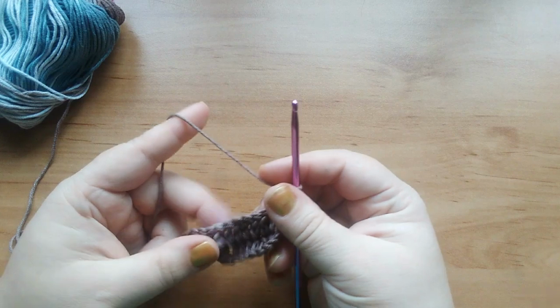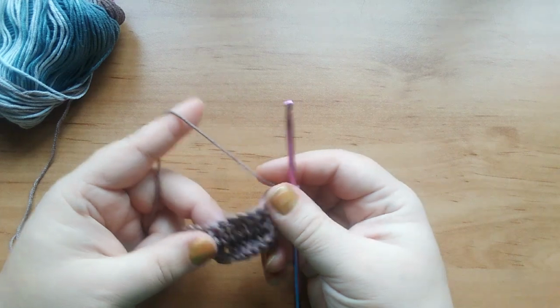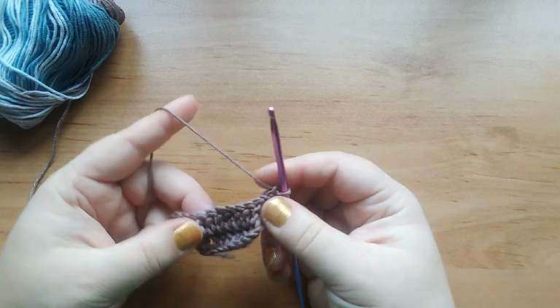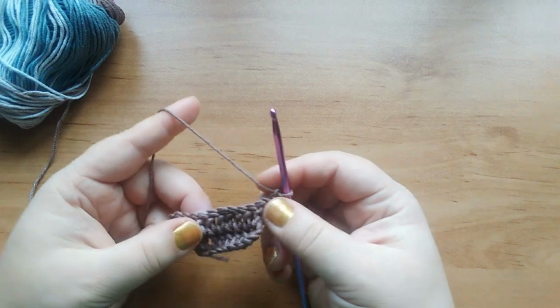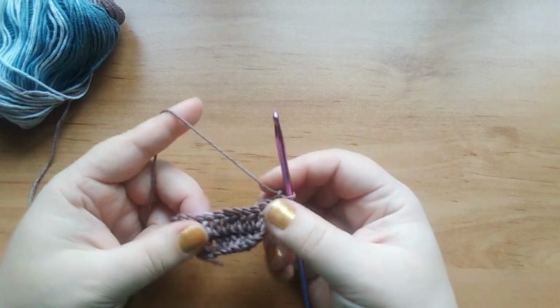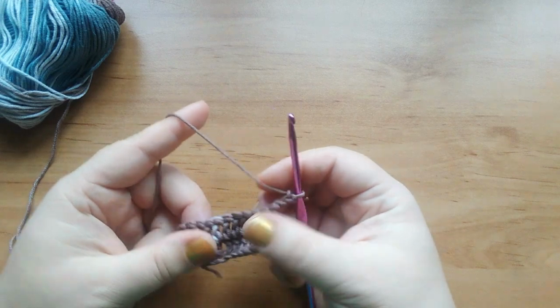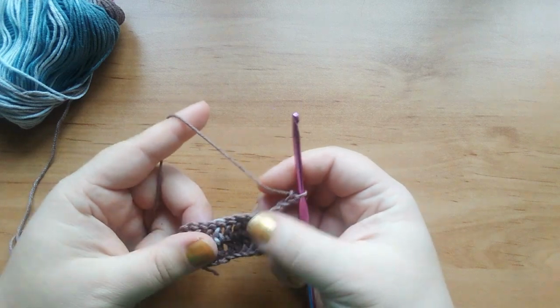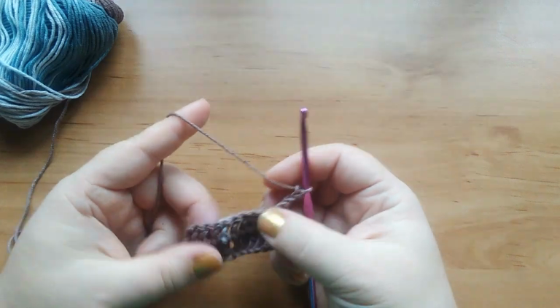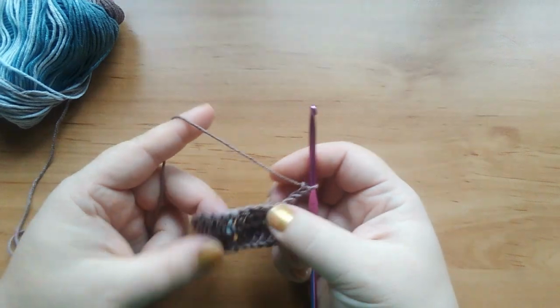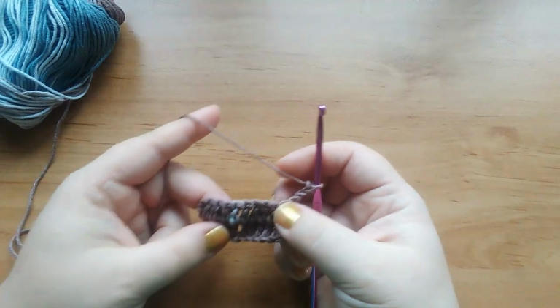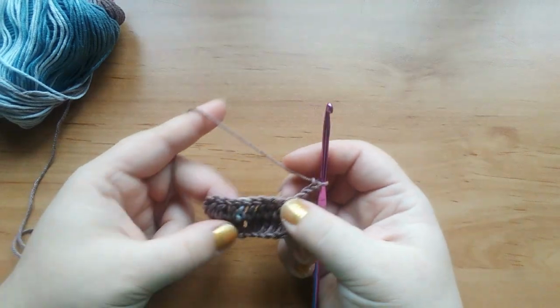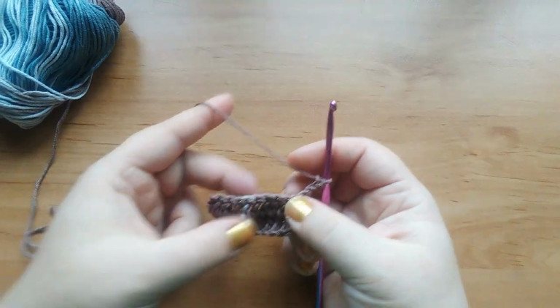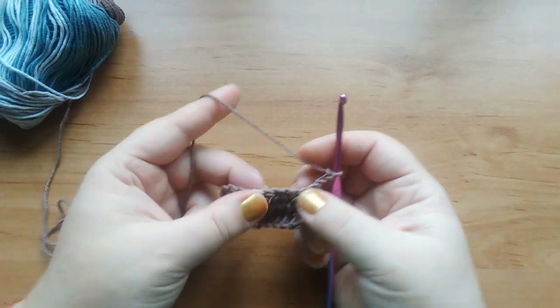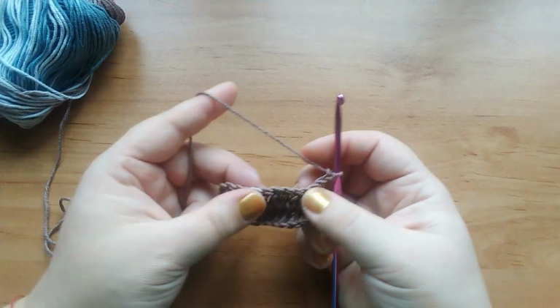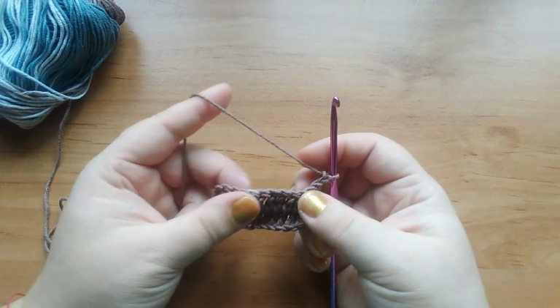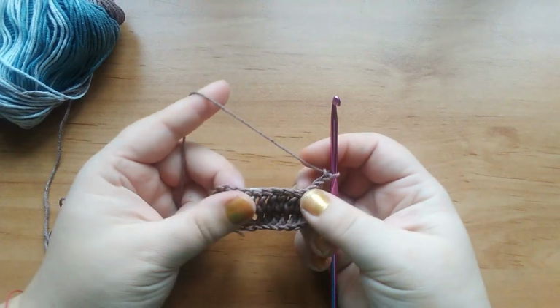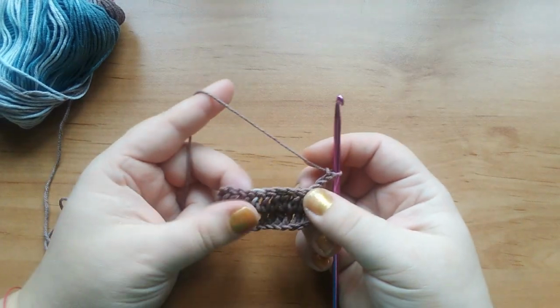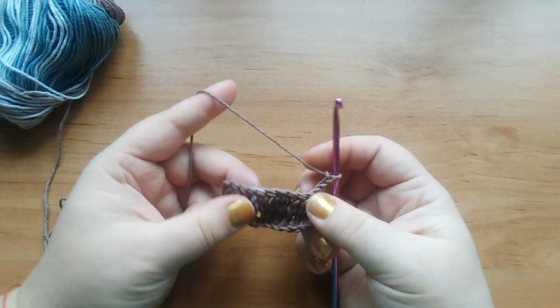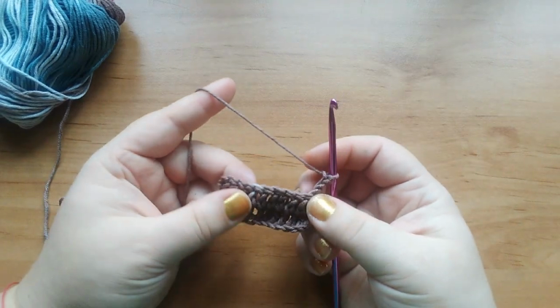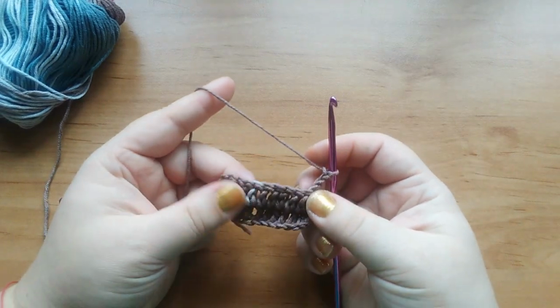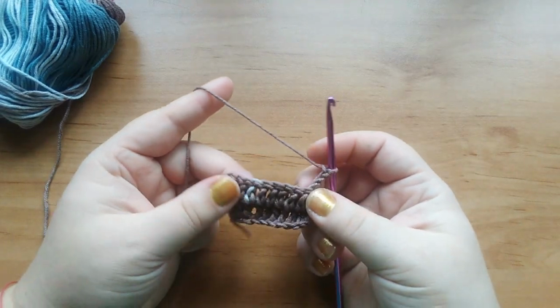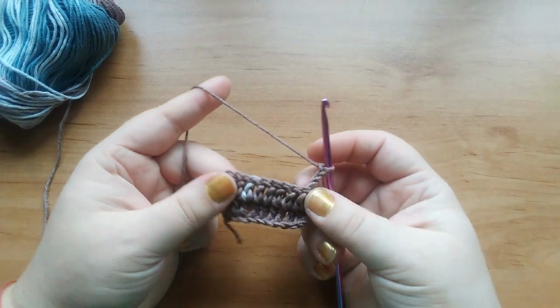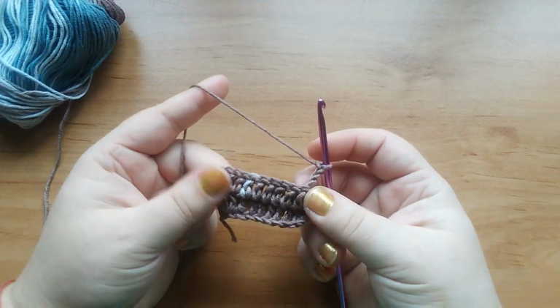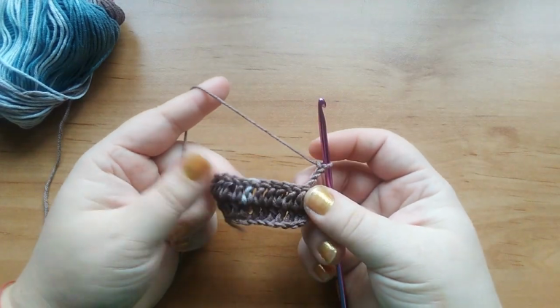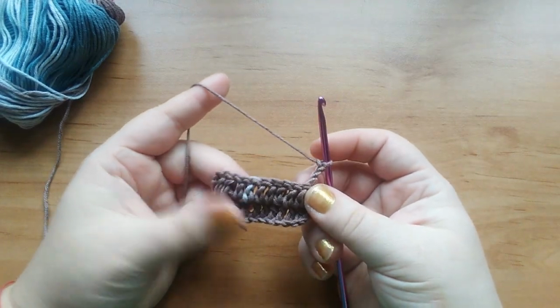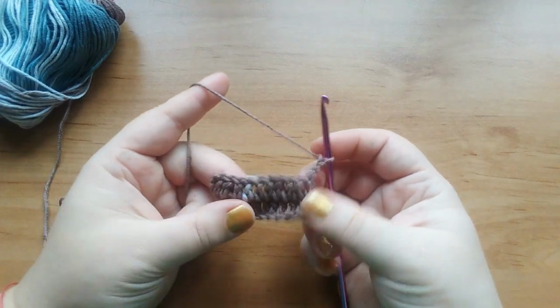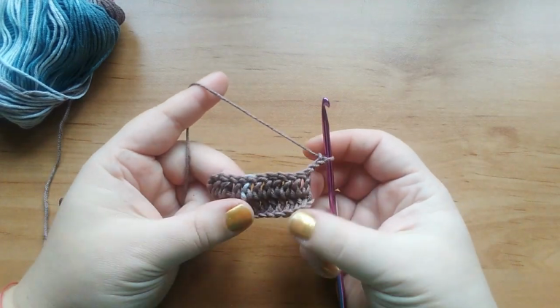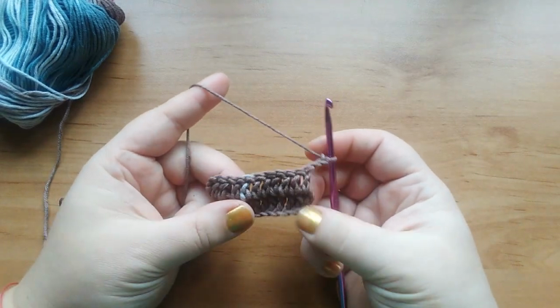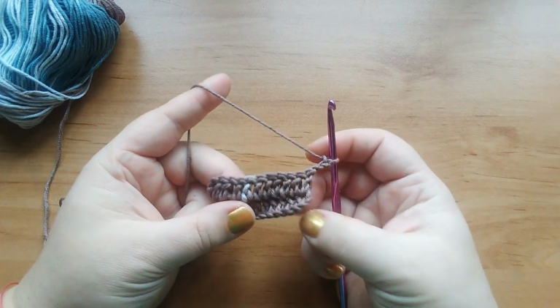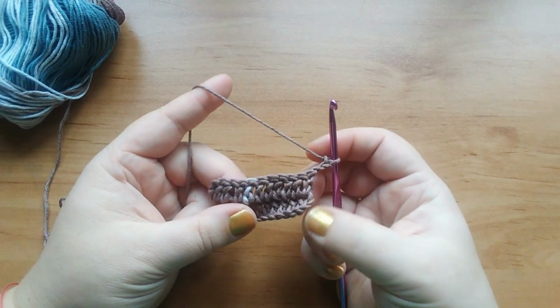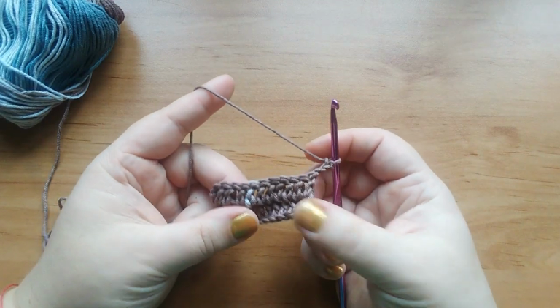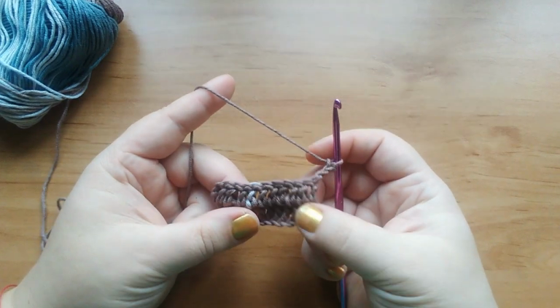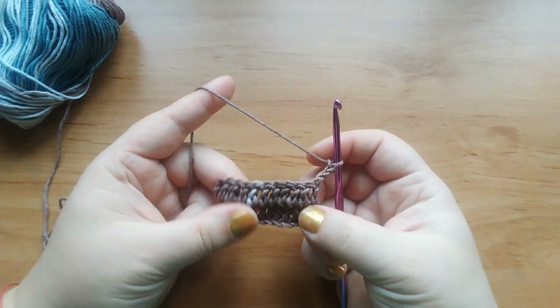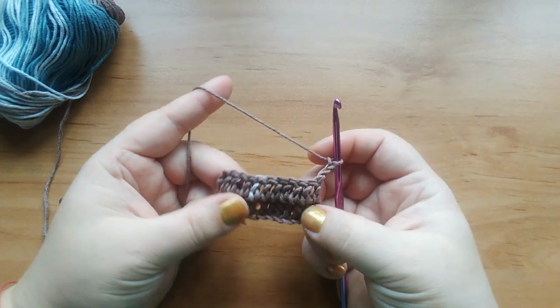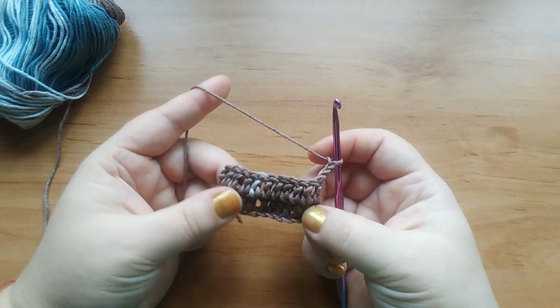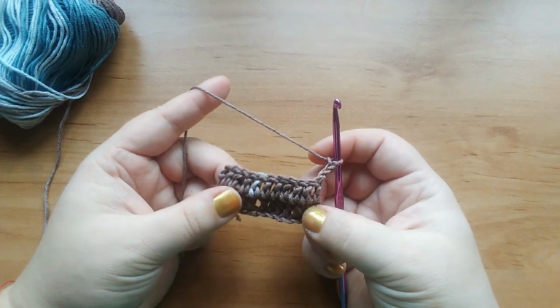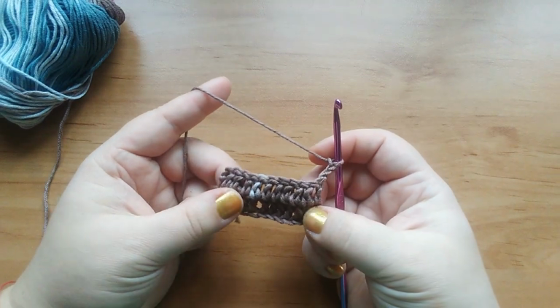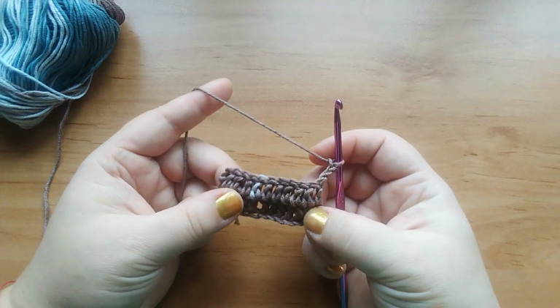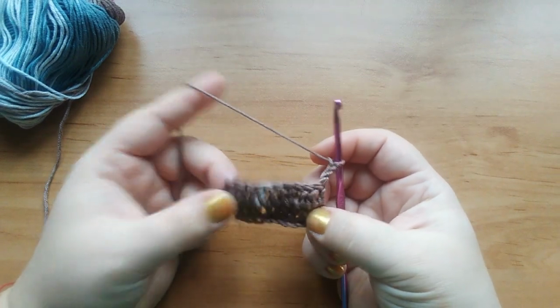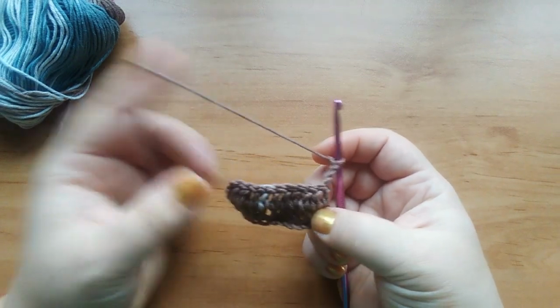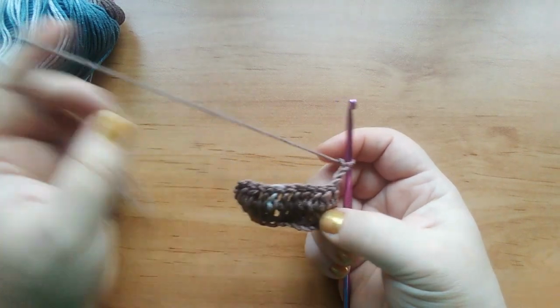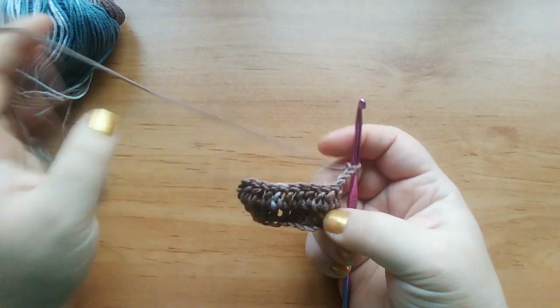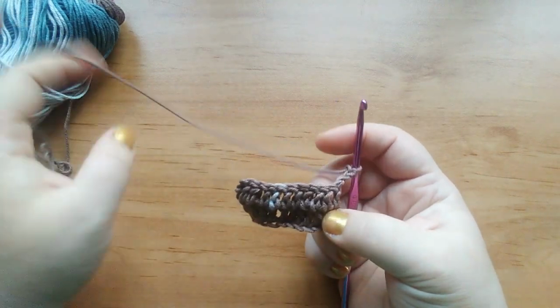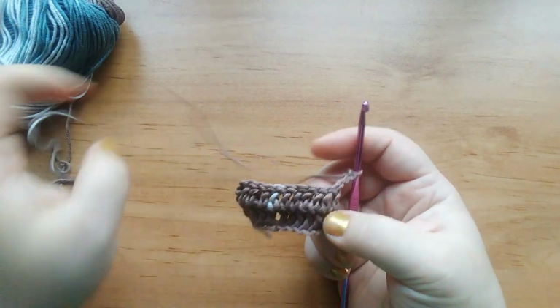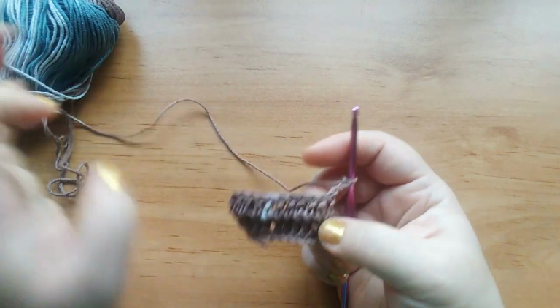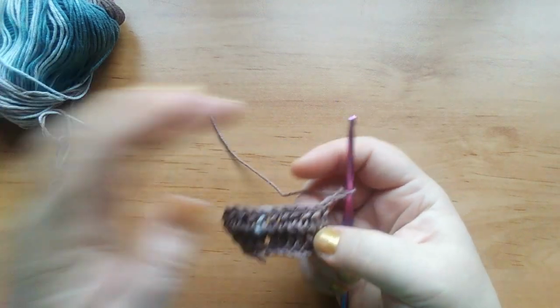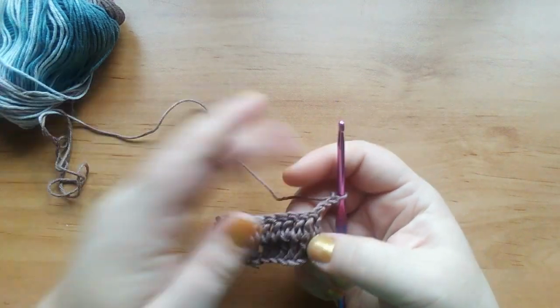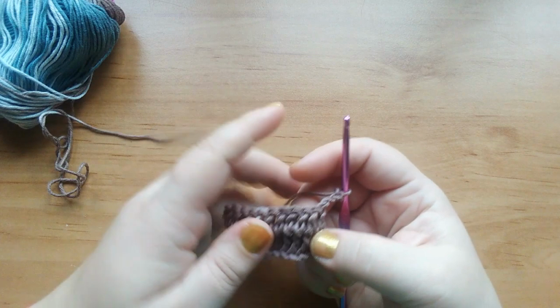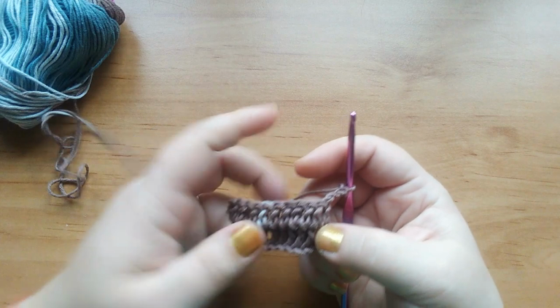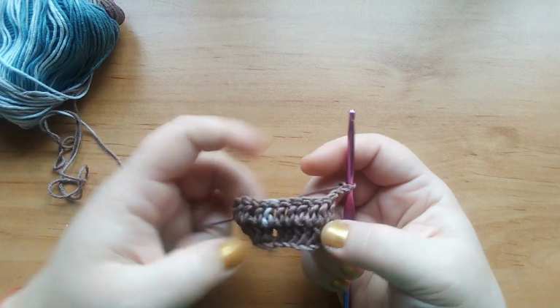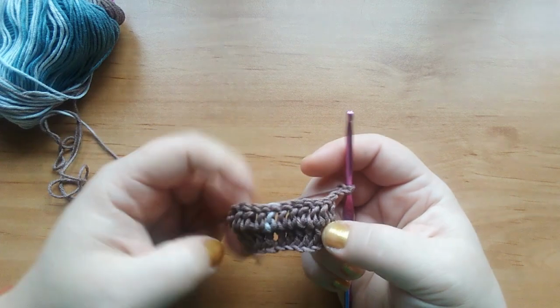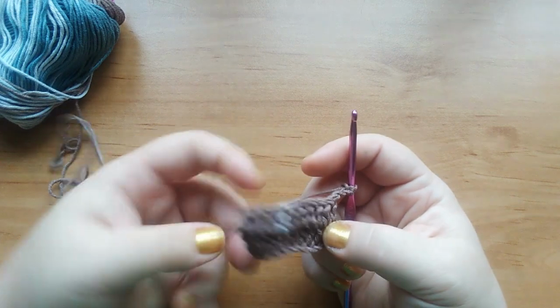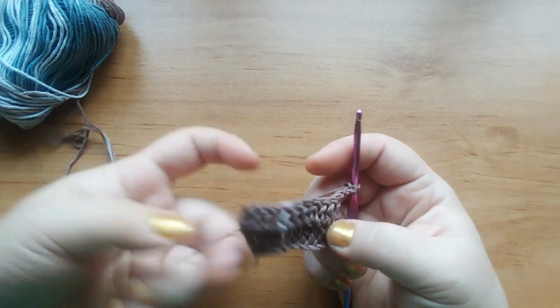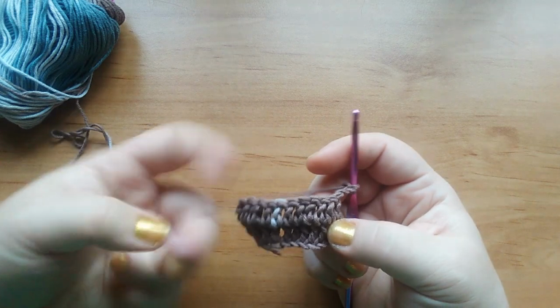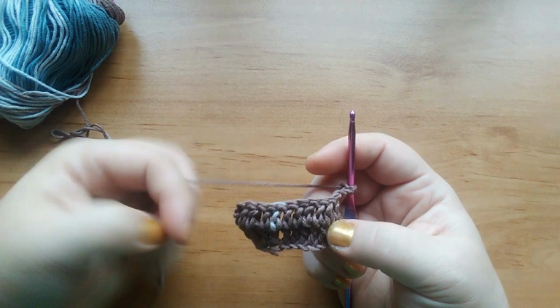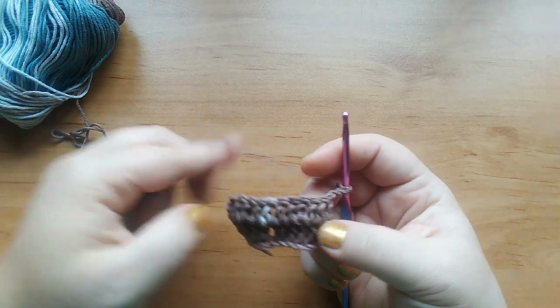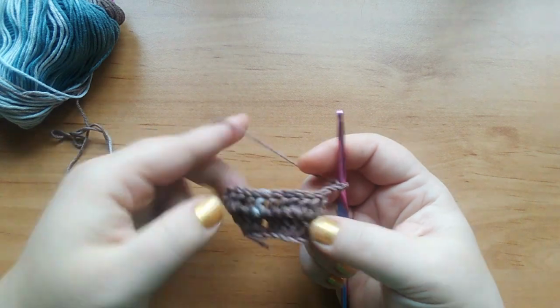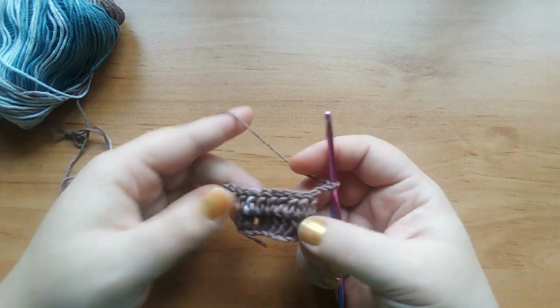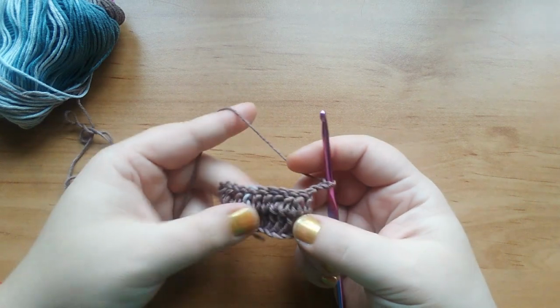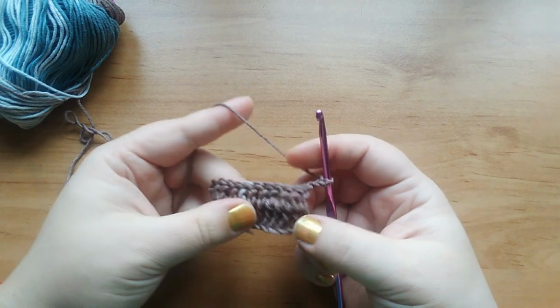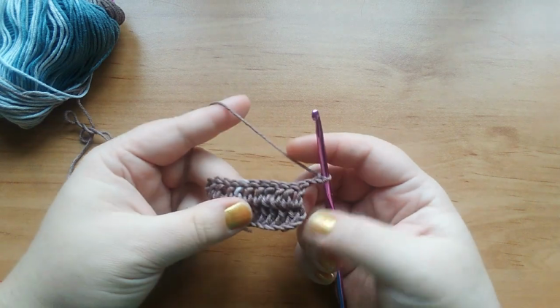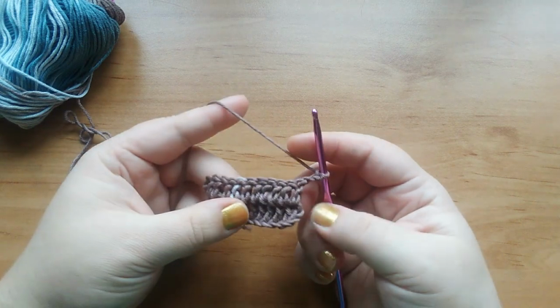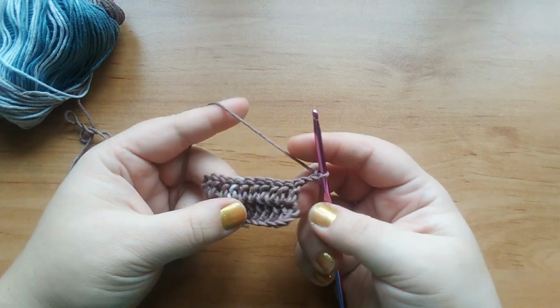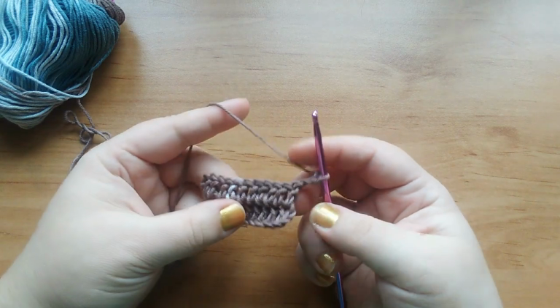Hello and welcome back to my channel. In today's video I'm going to show you a few more stitch variations.